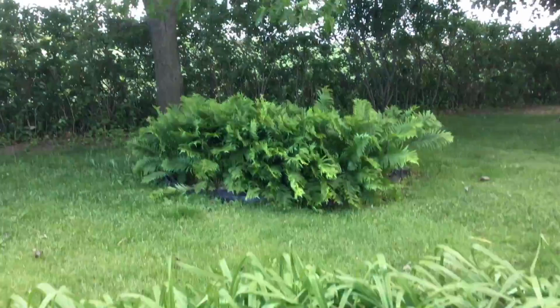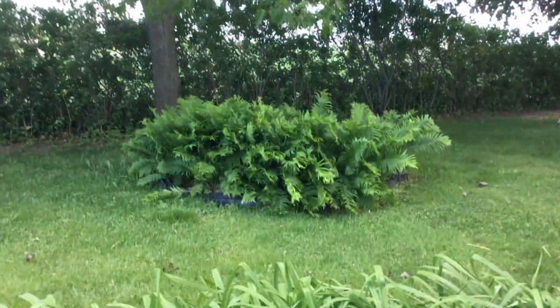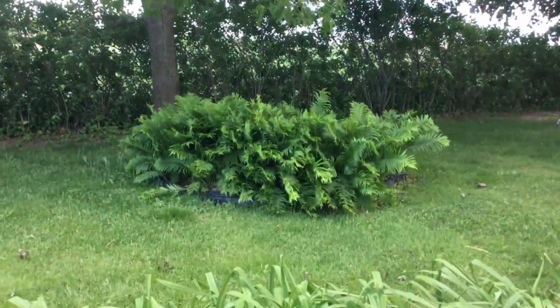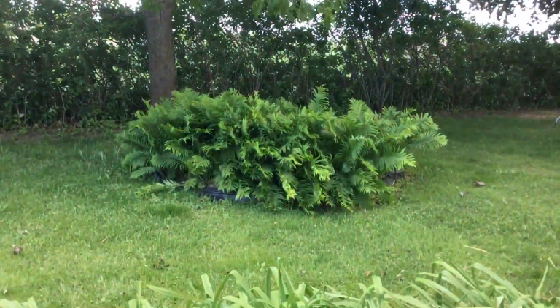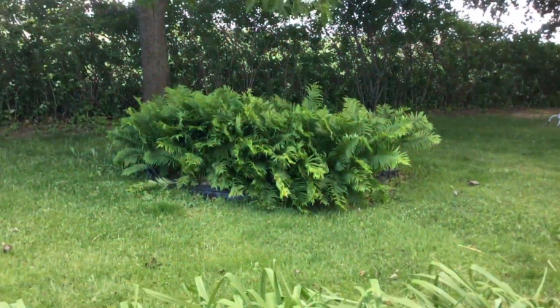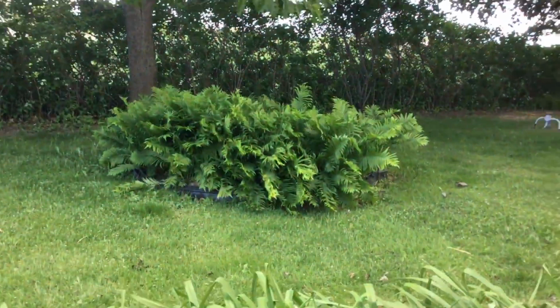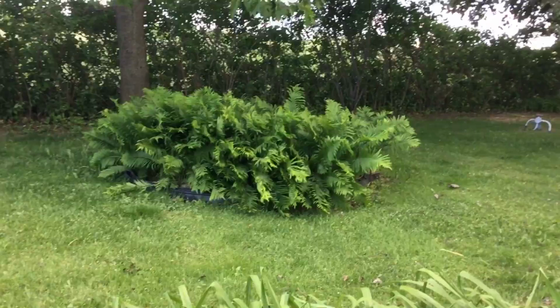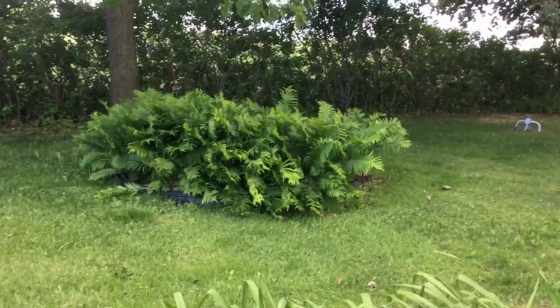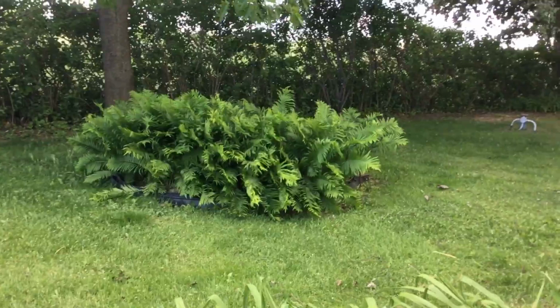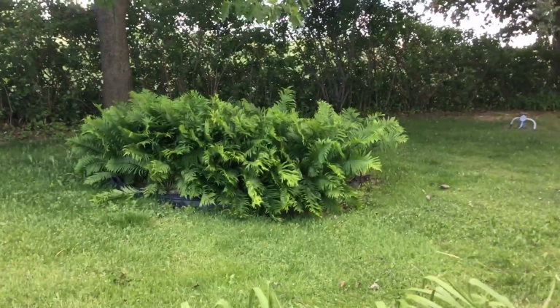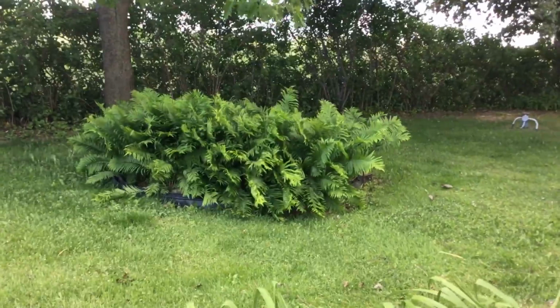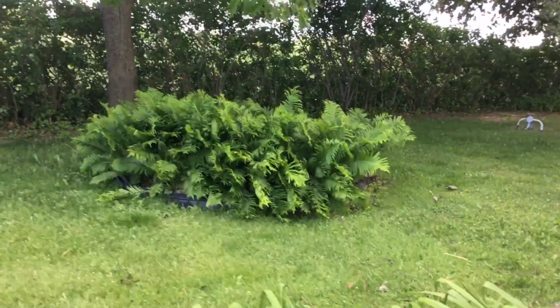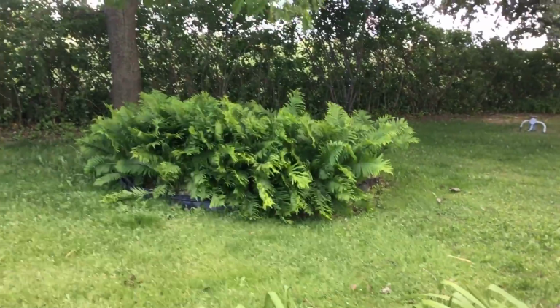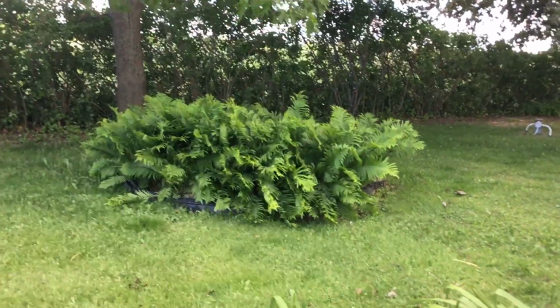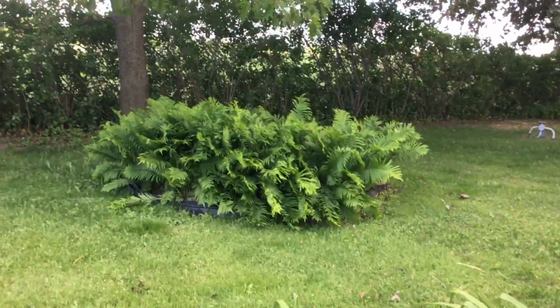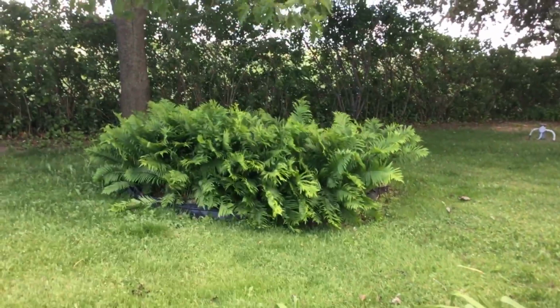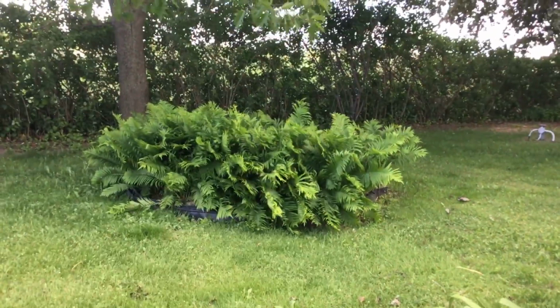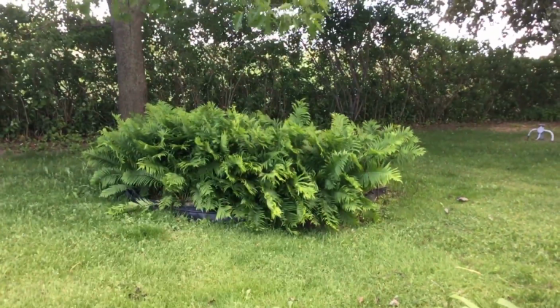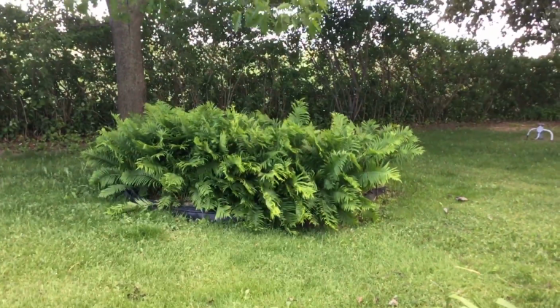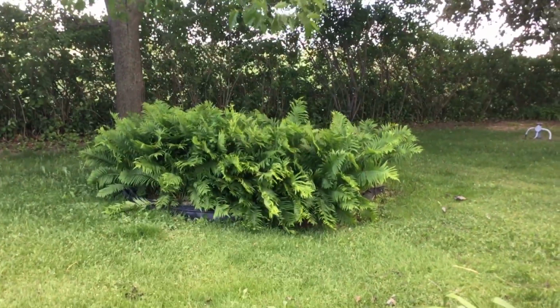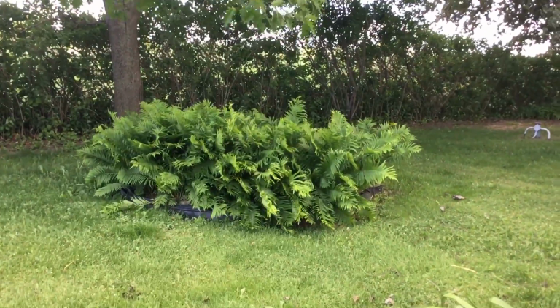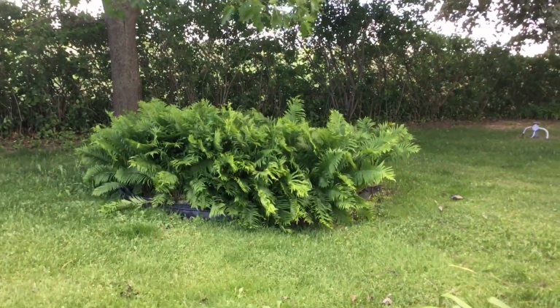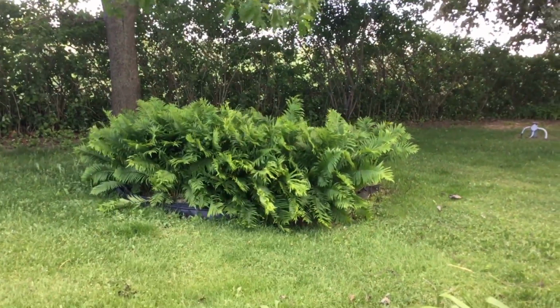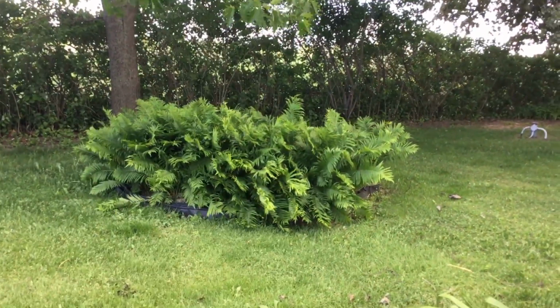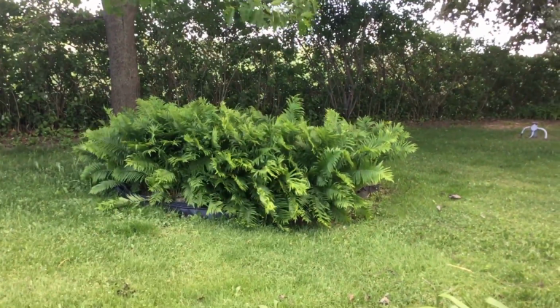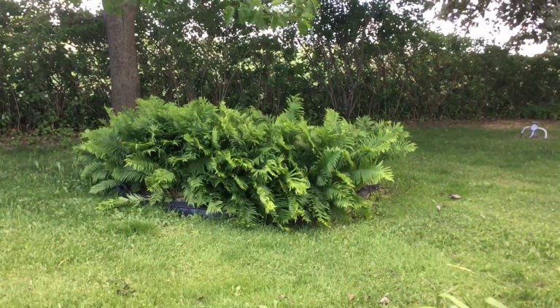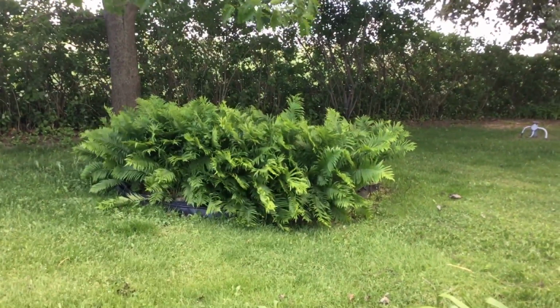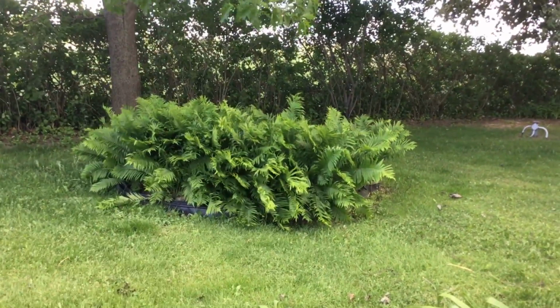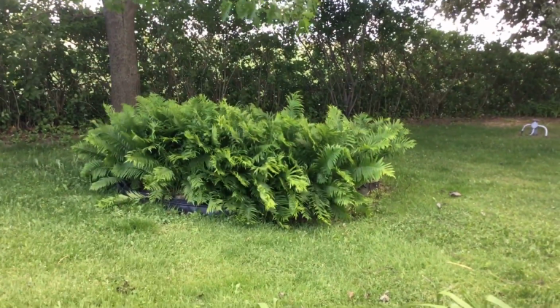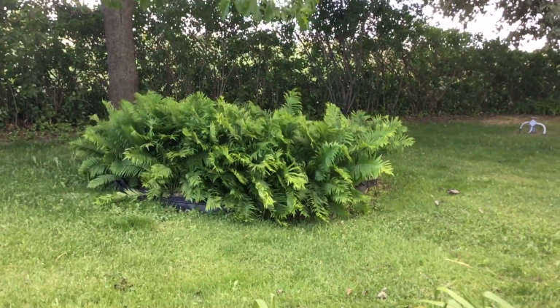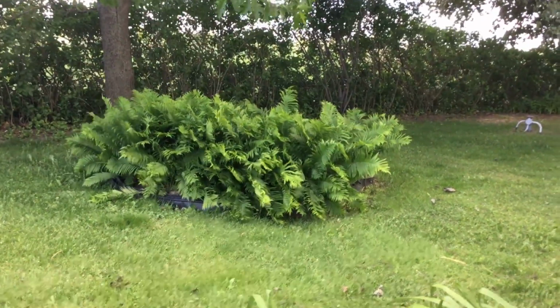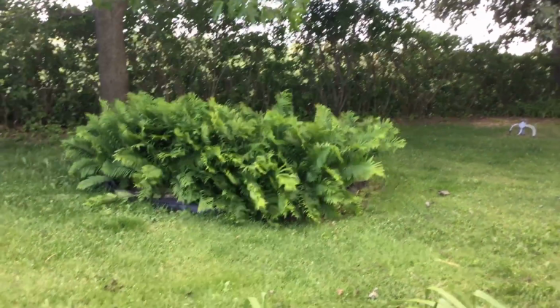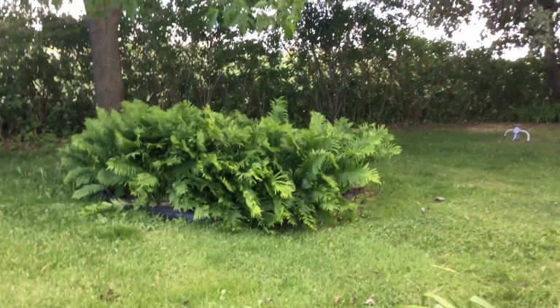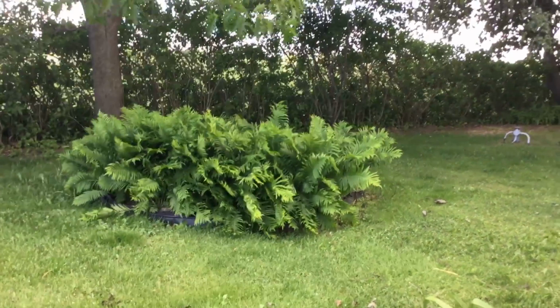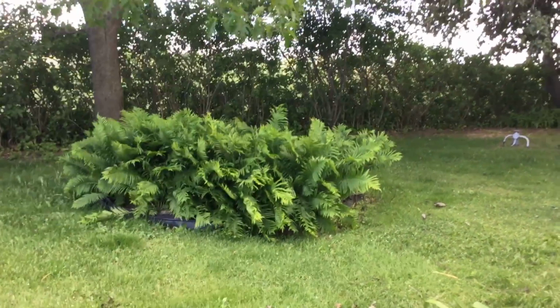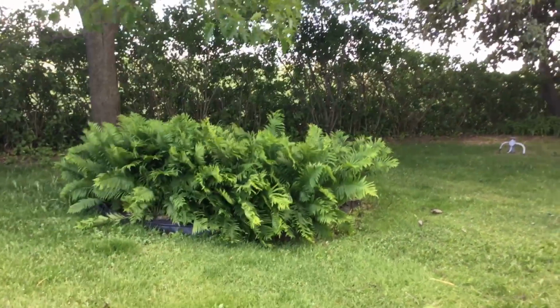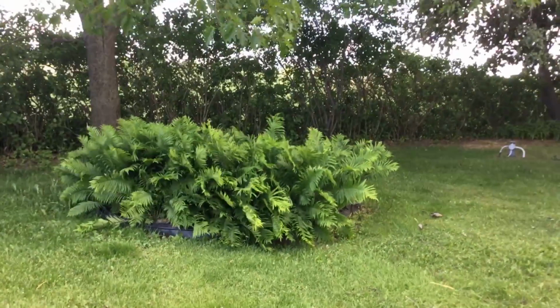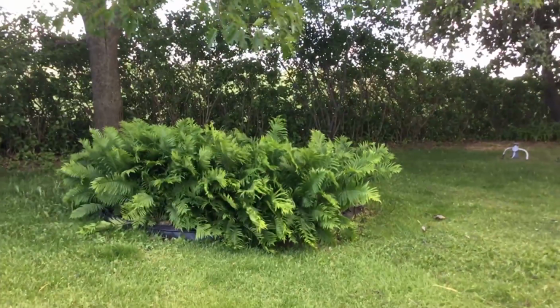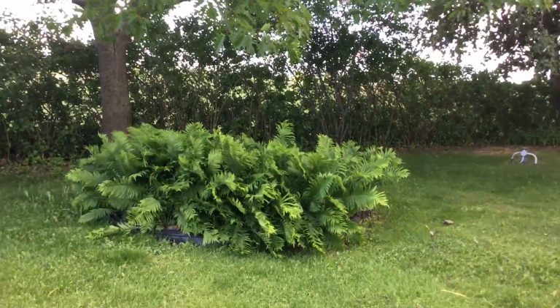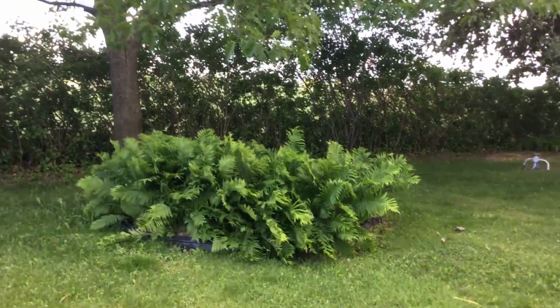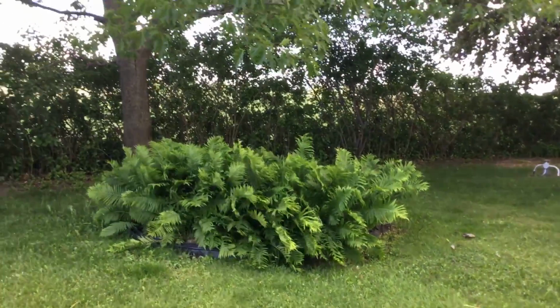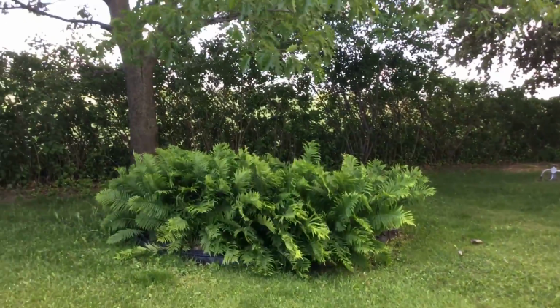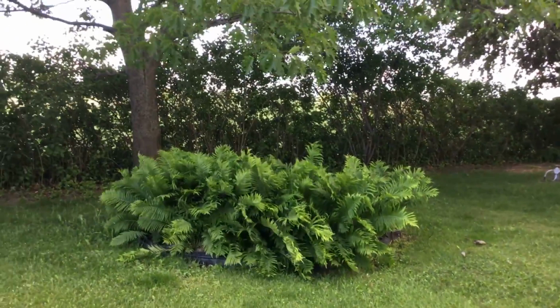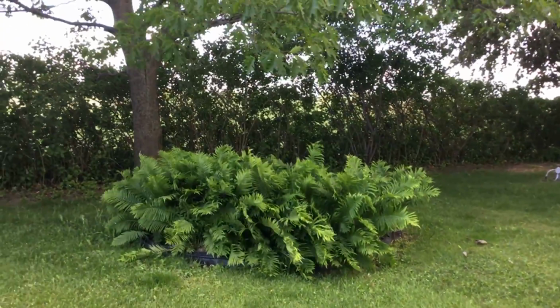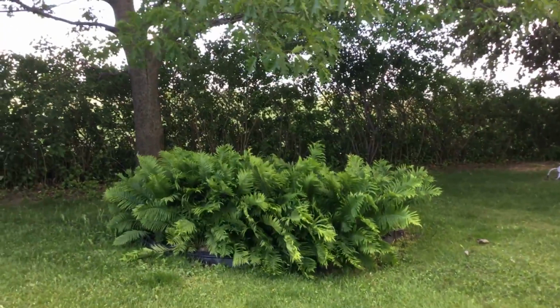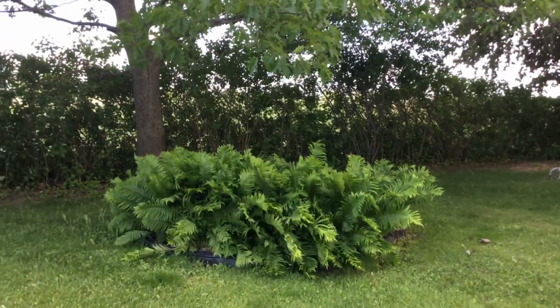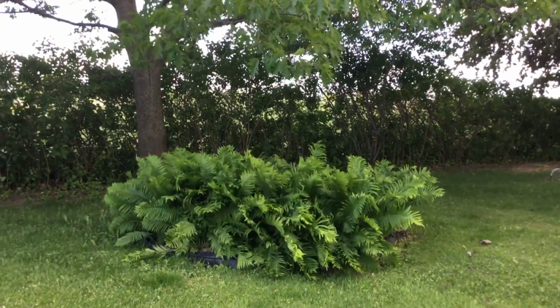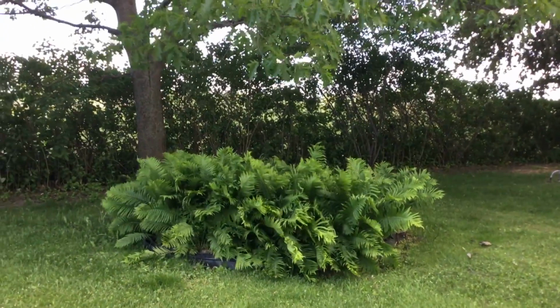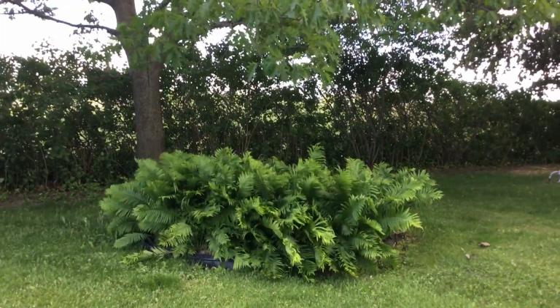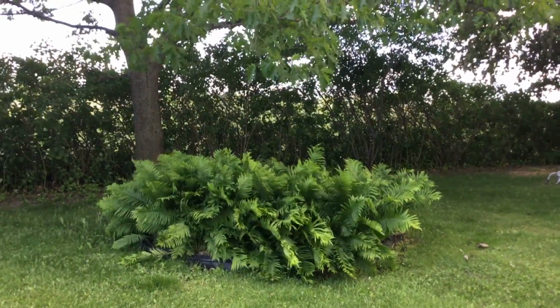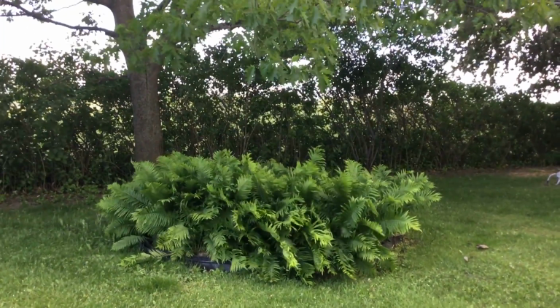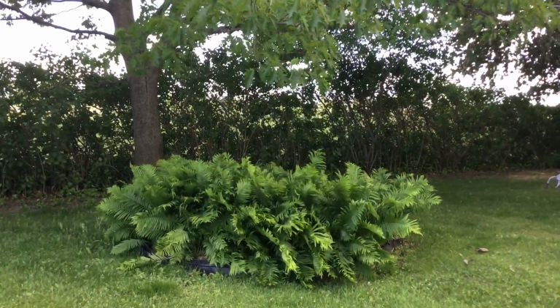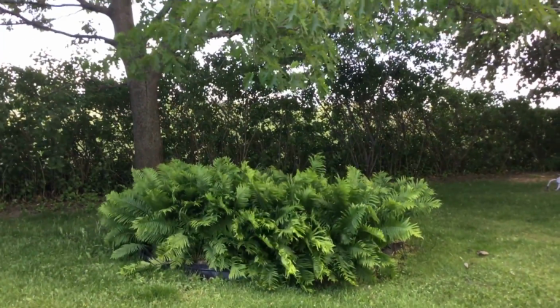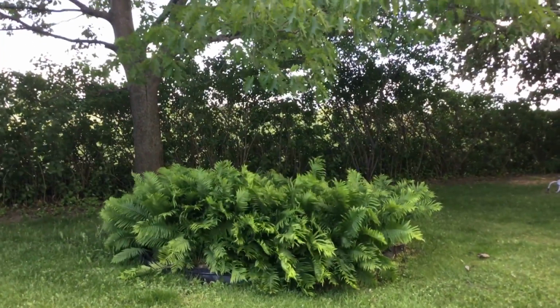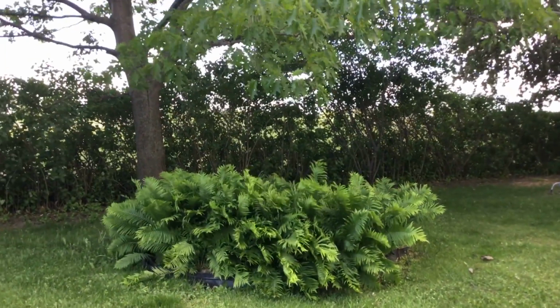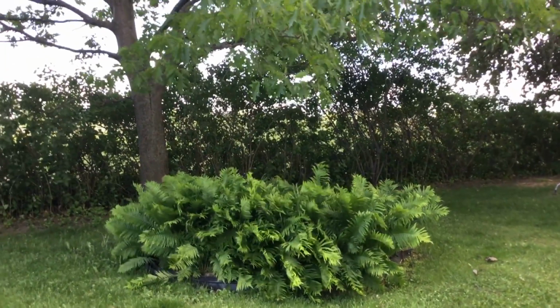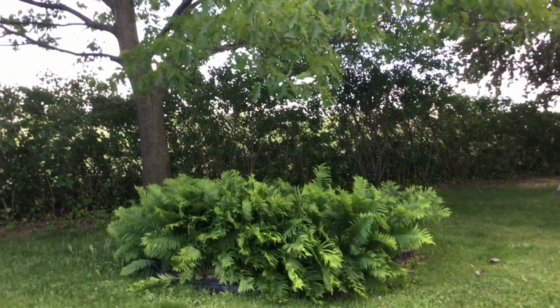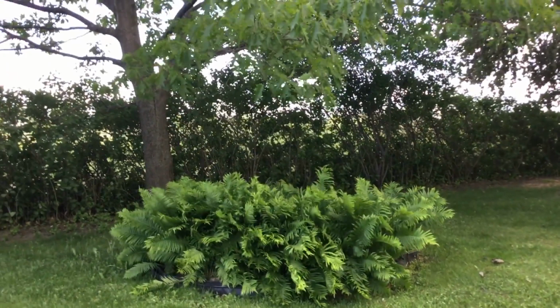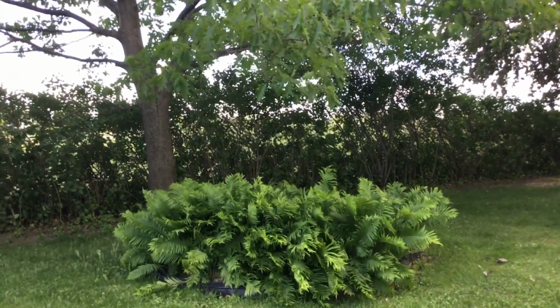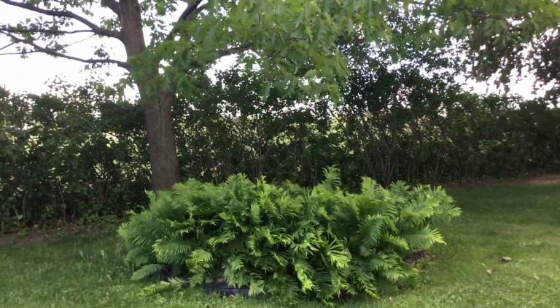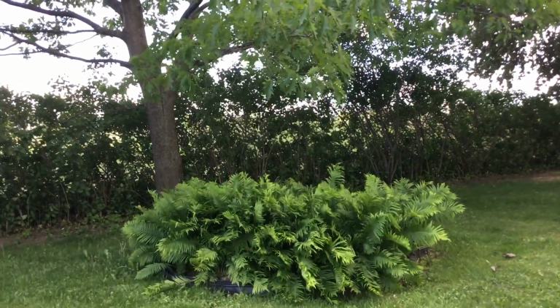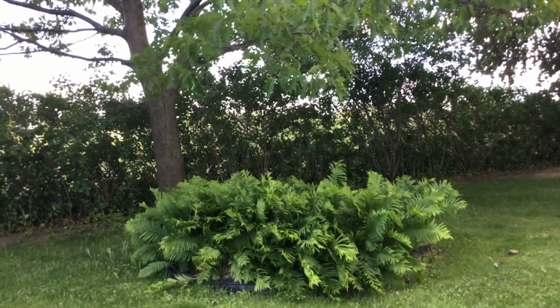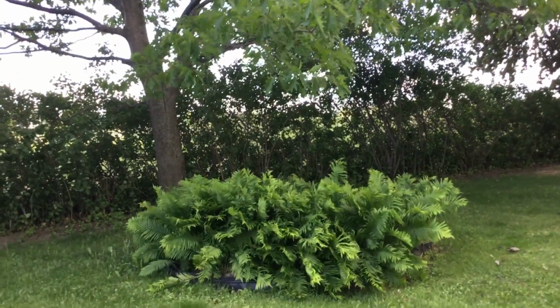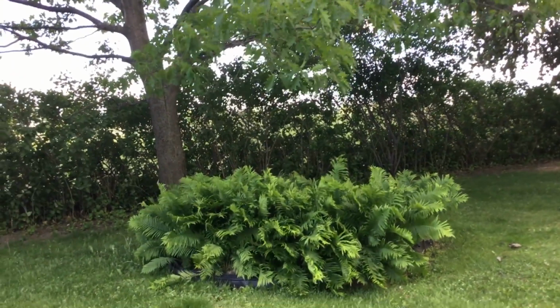My fern island. There's different kinds in there — I really love them.